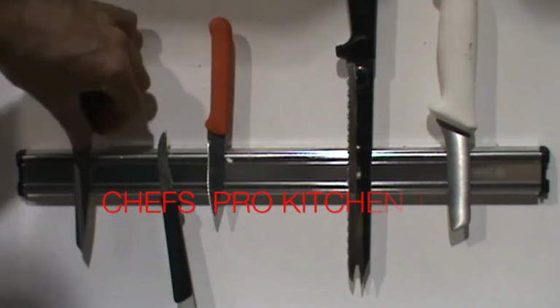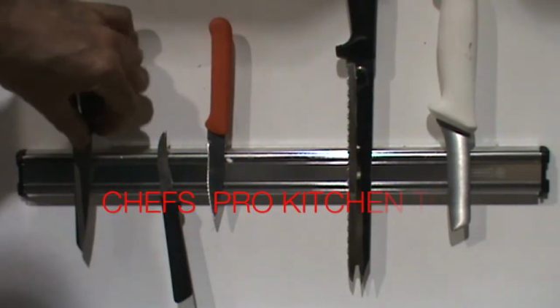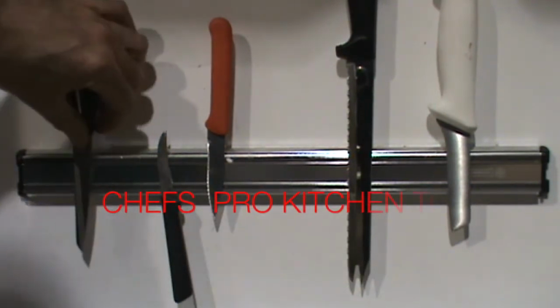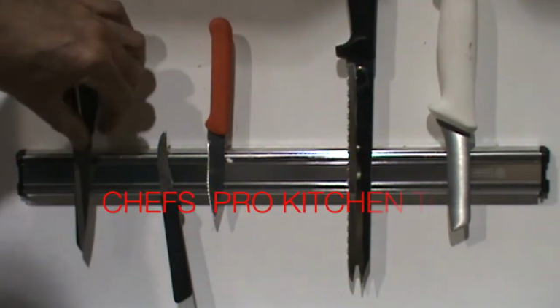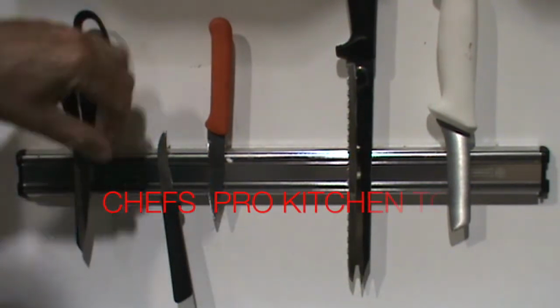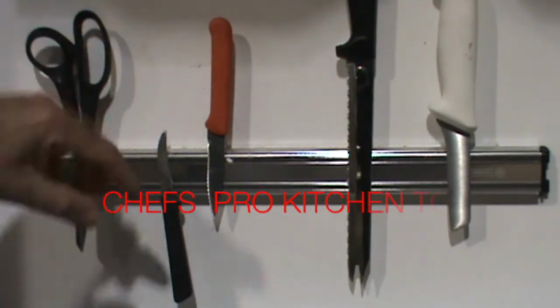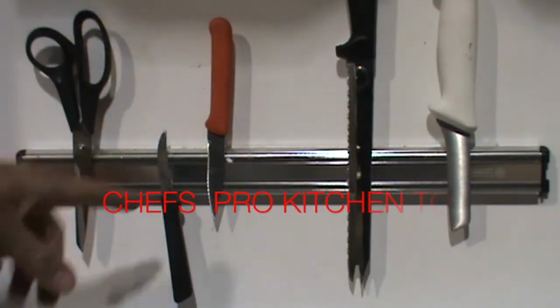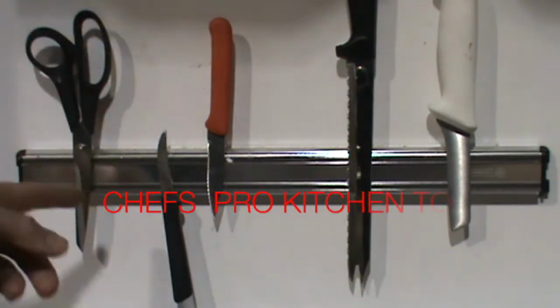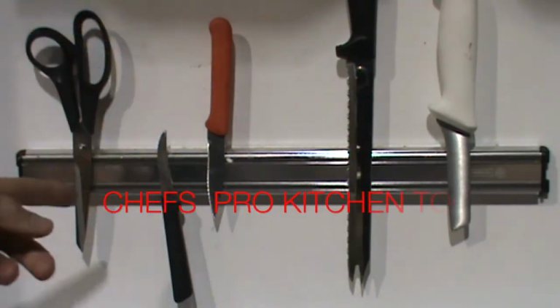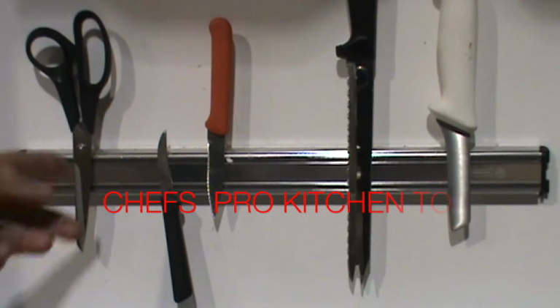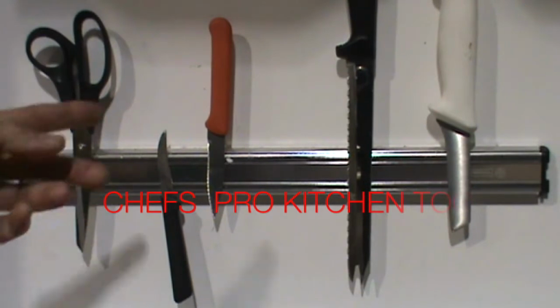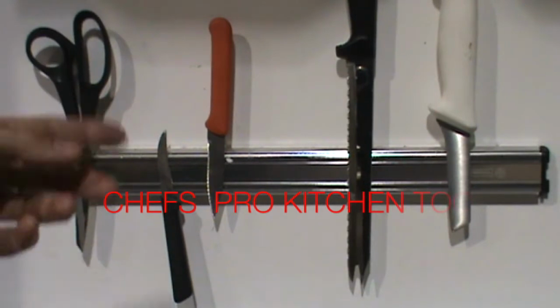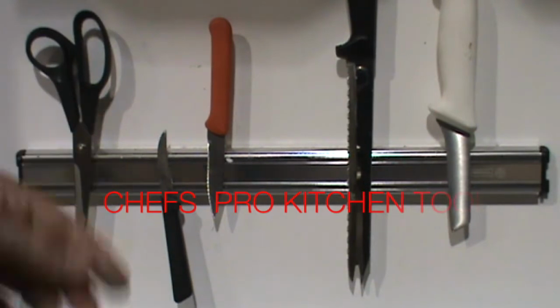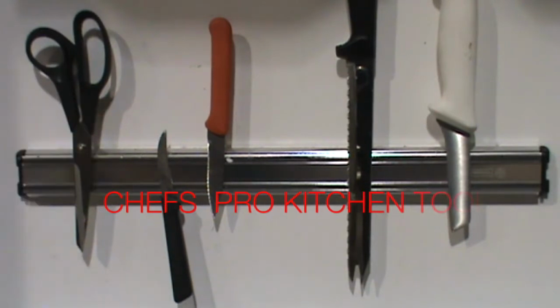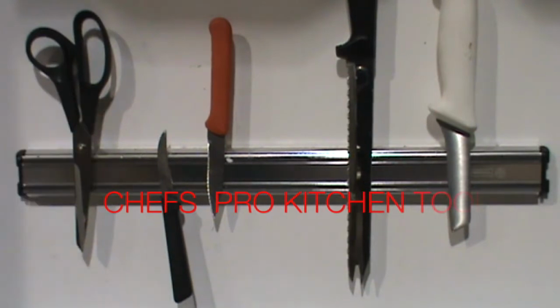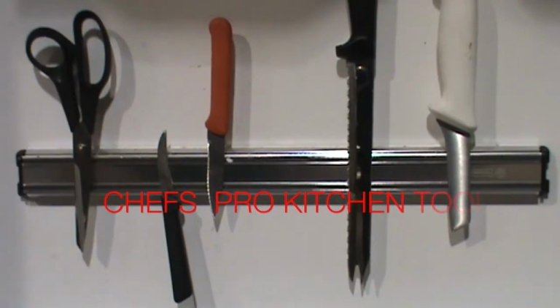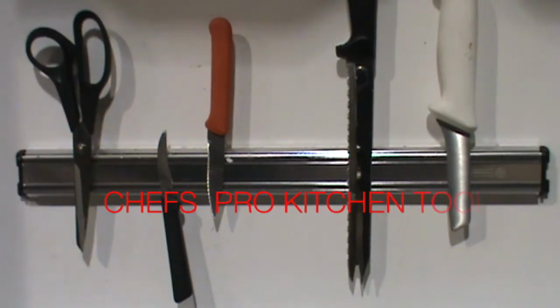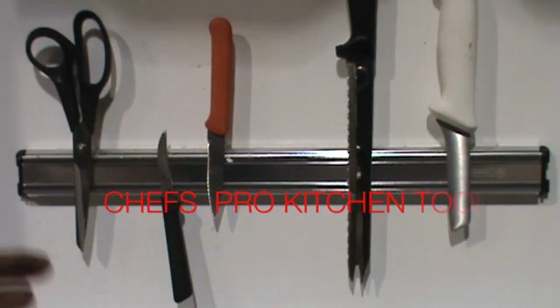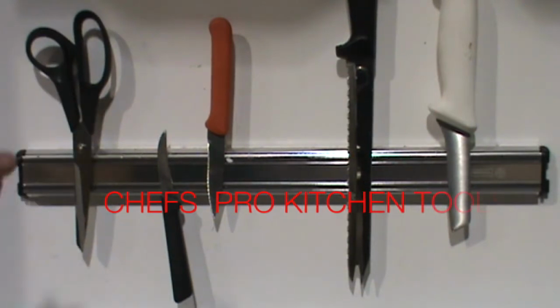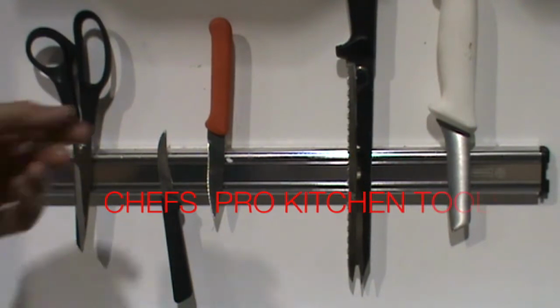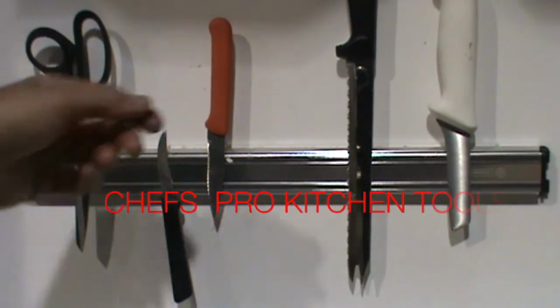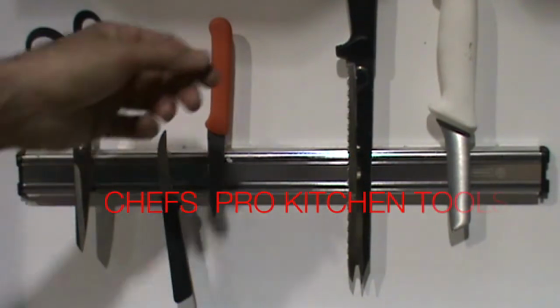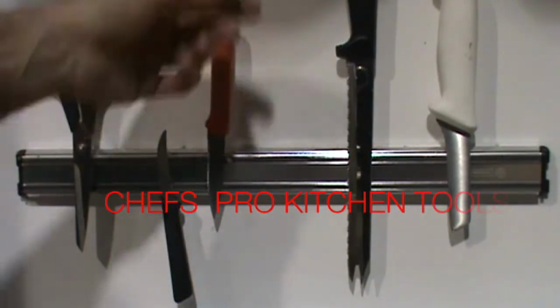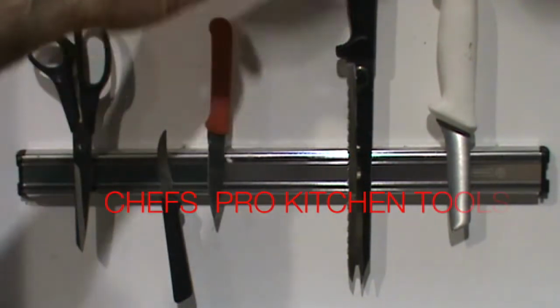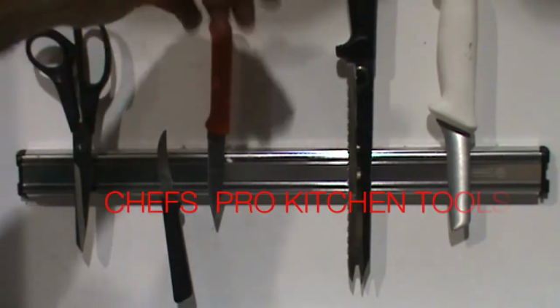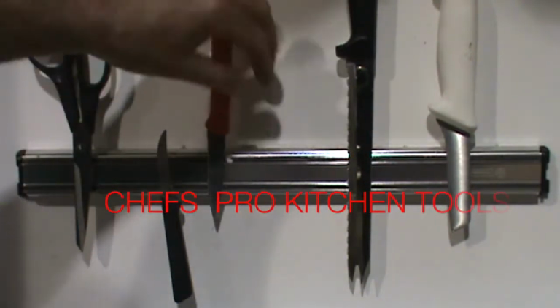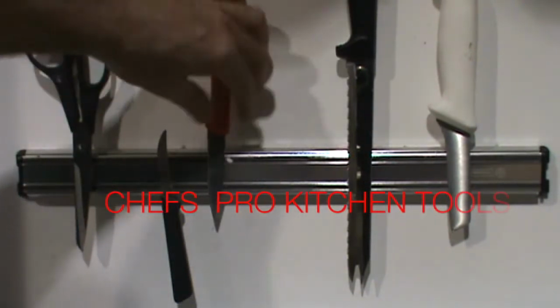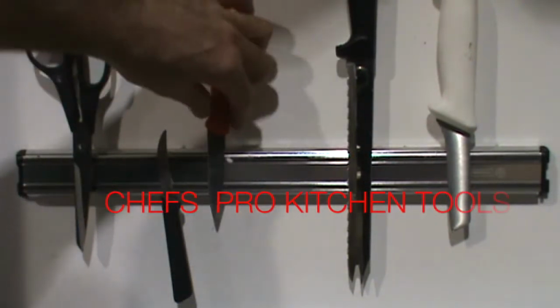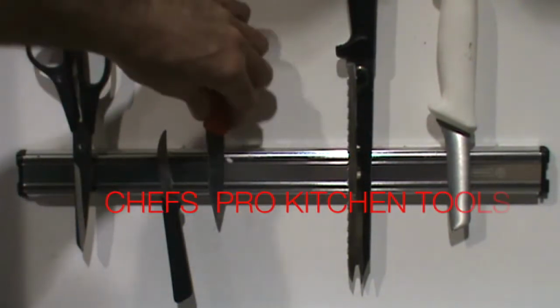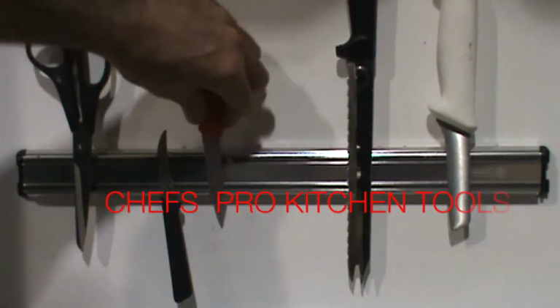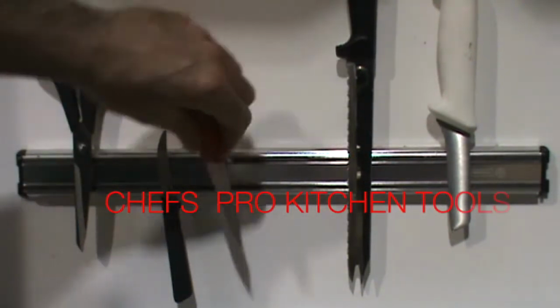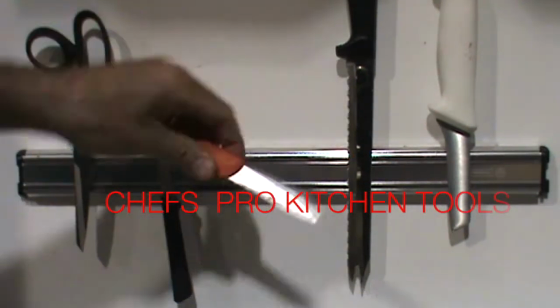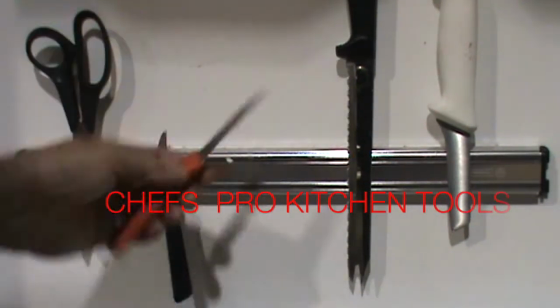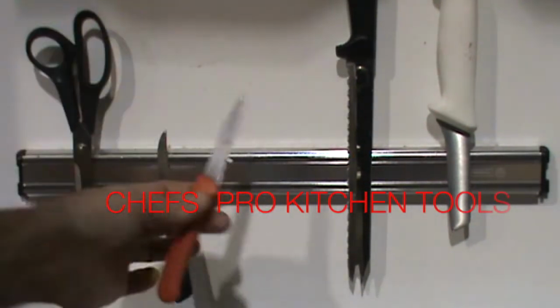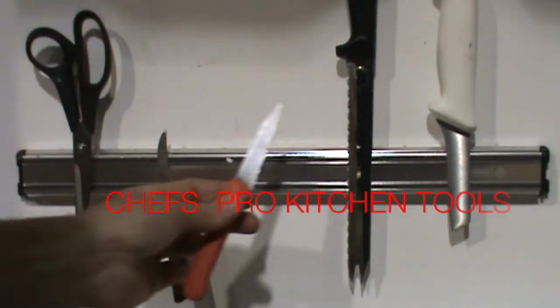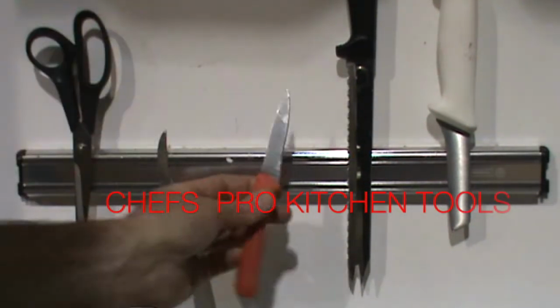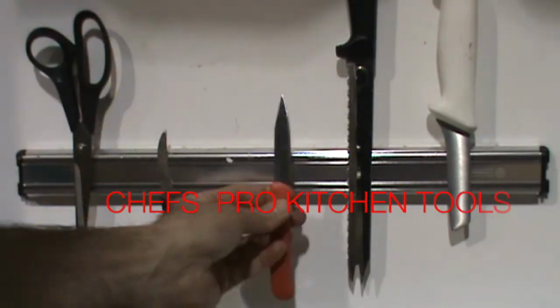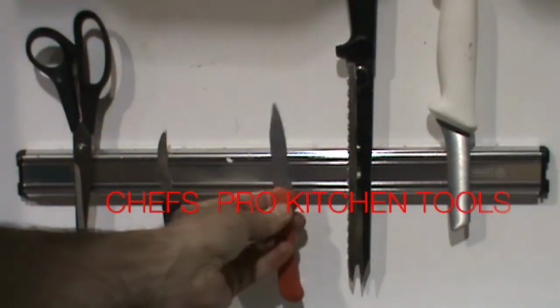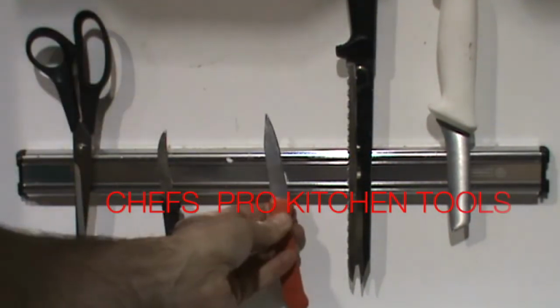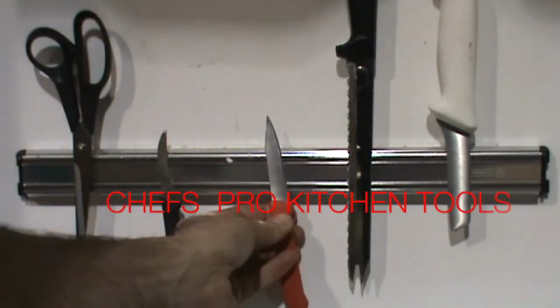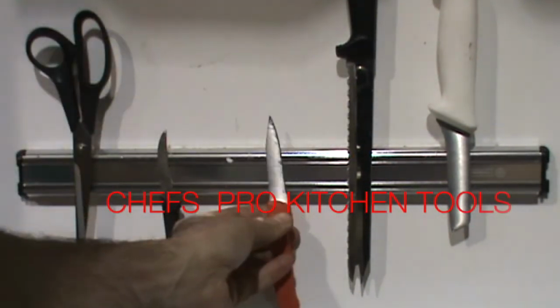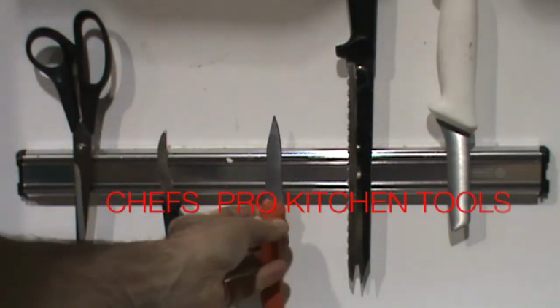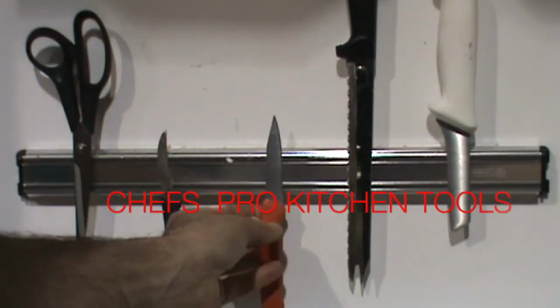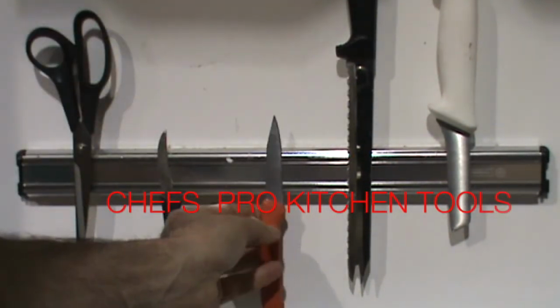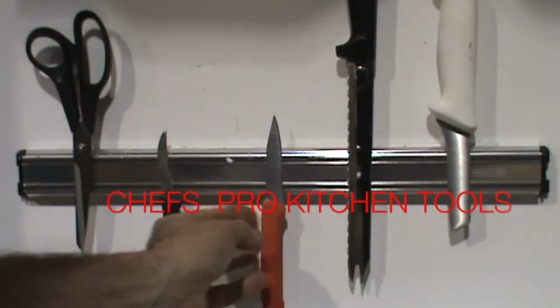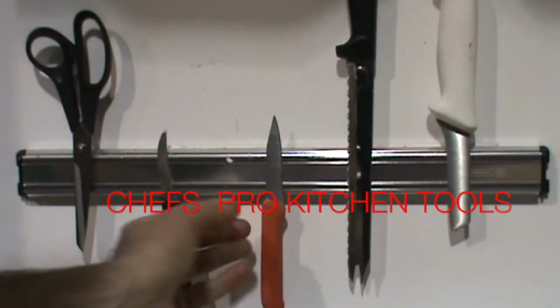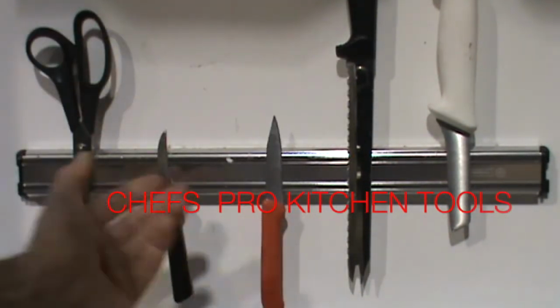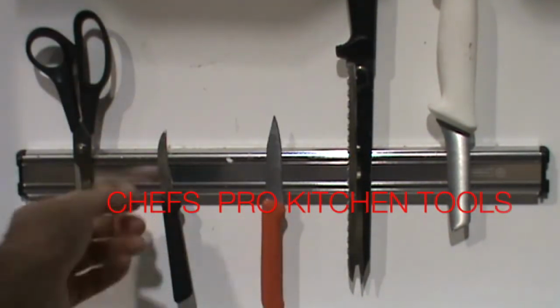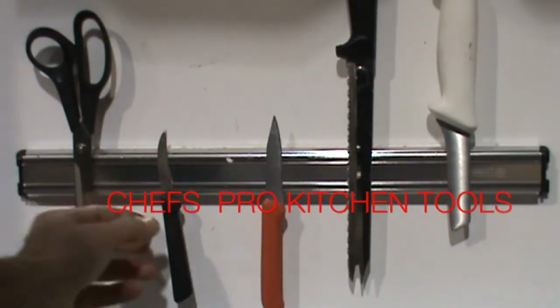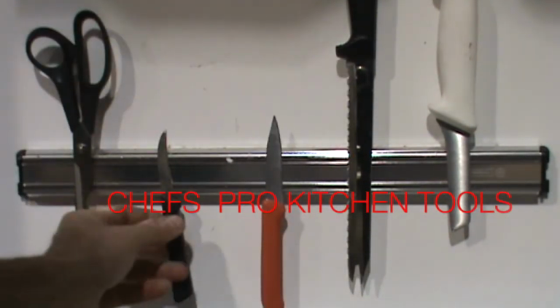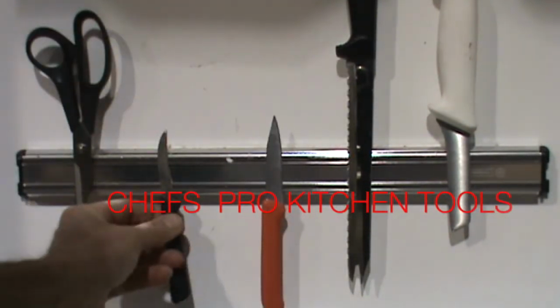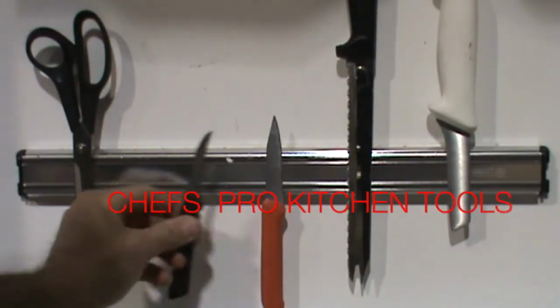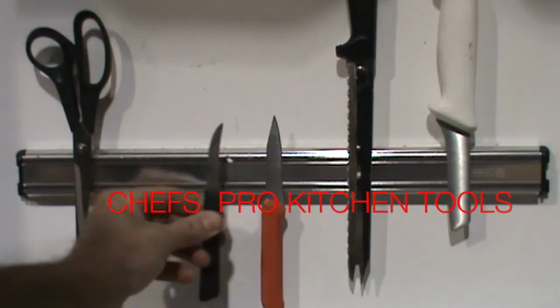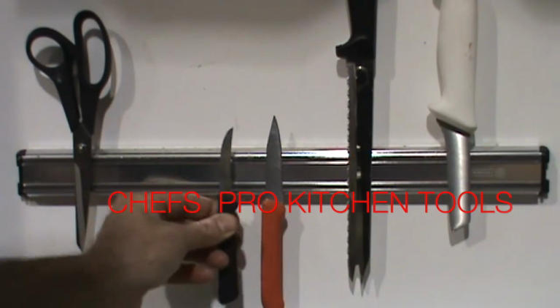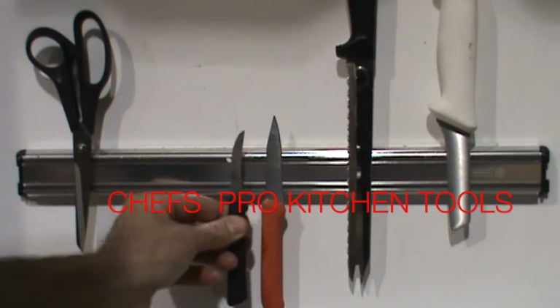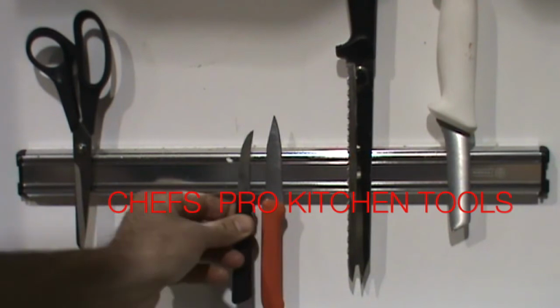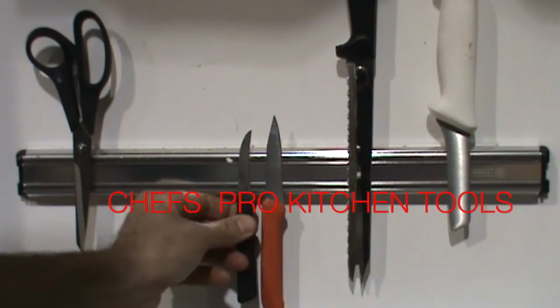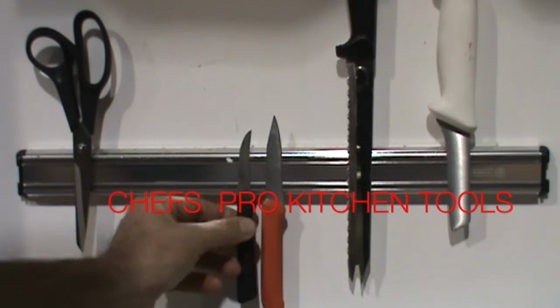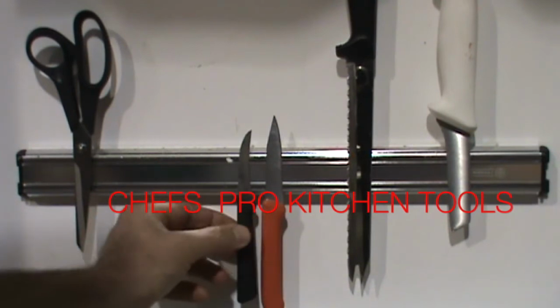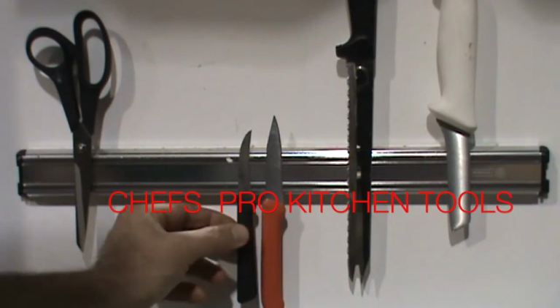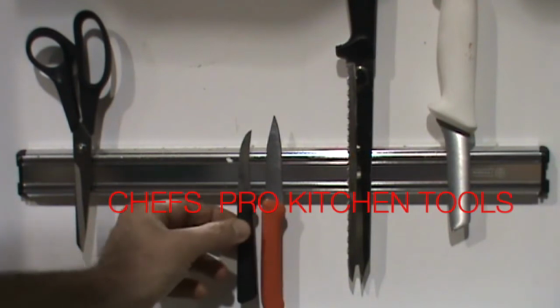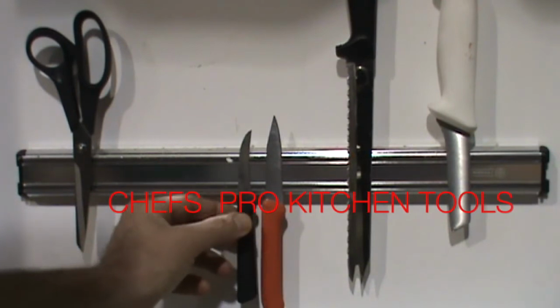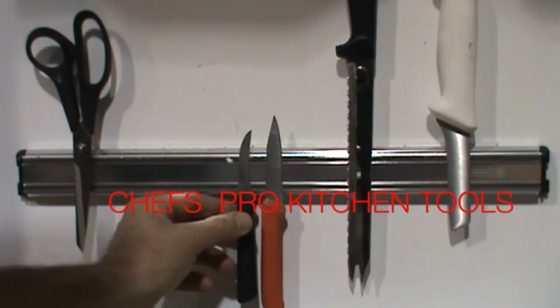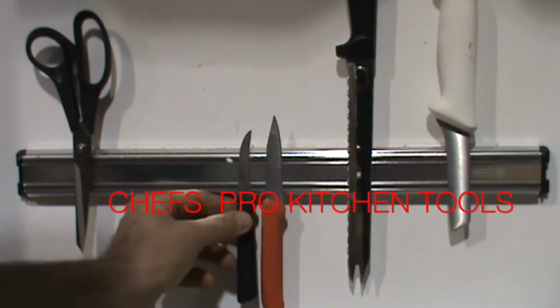Holds knives, holds scissors — upside down, right side up, your choice, however you want to put it. You can fit a lot on here.